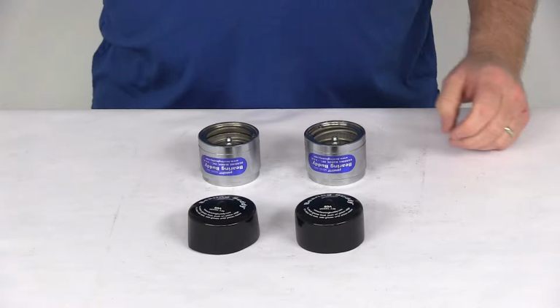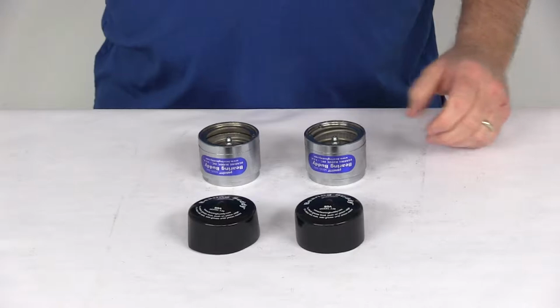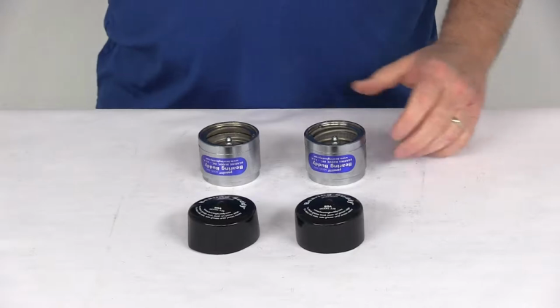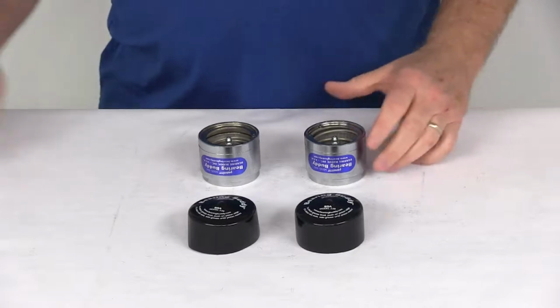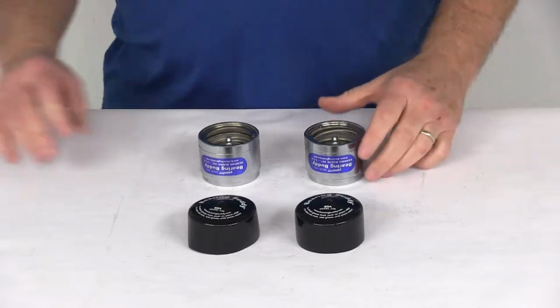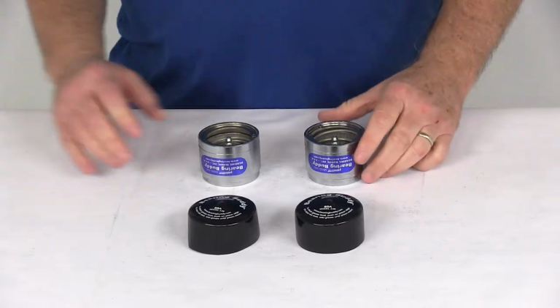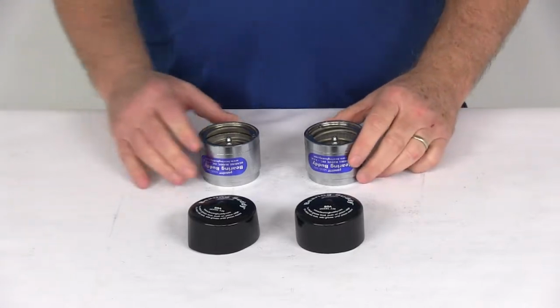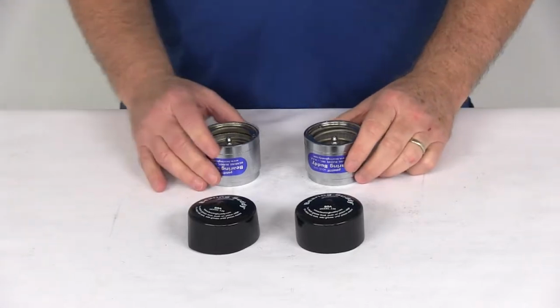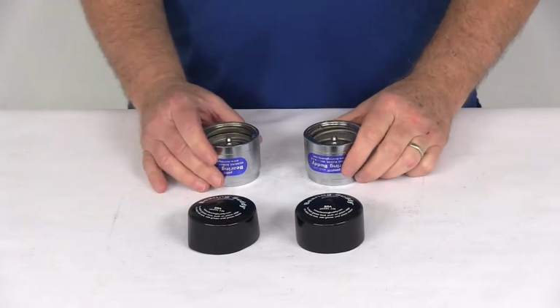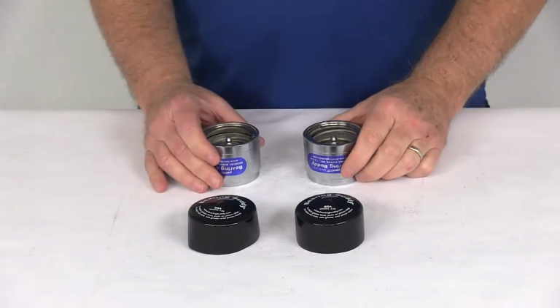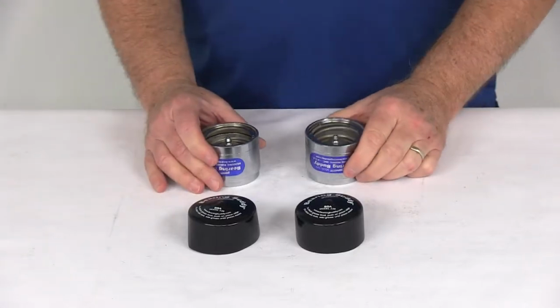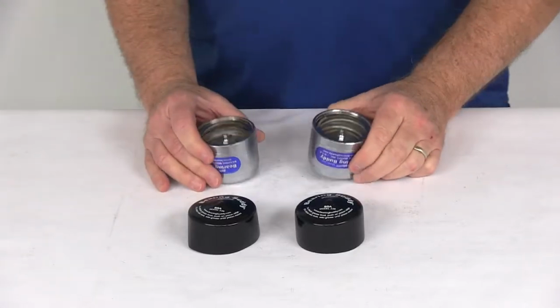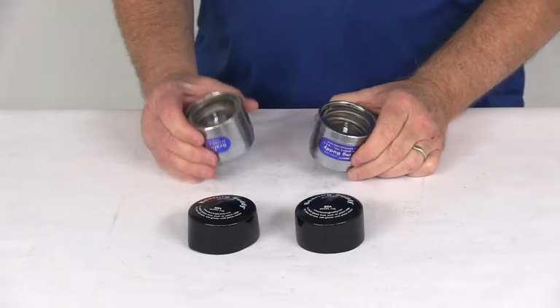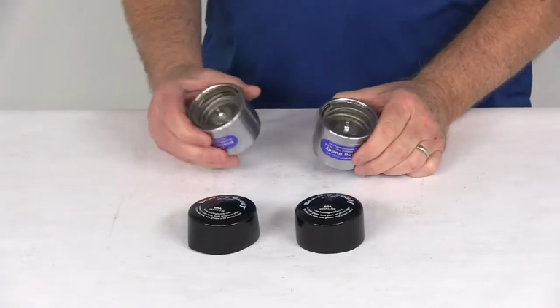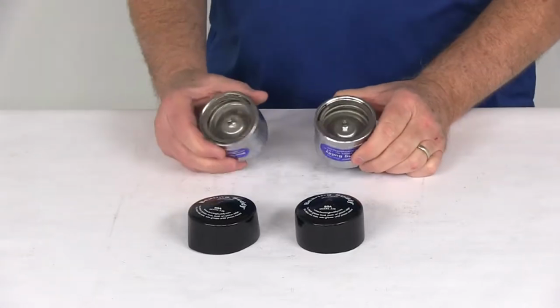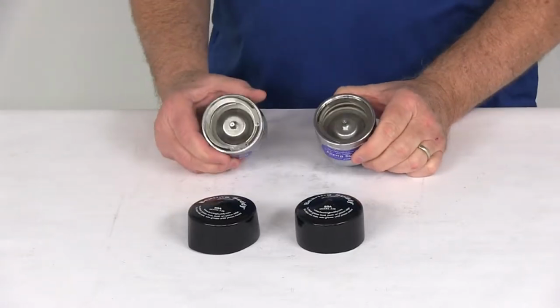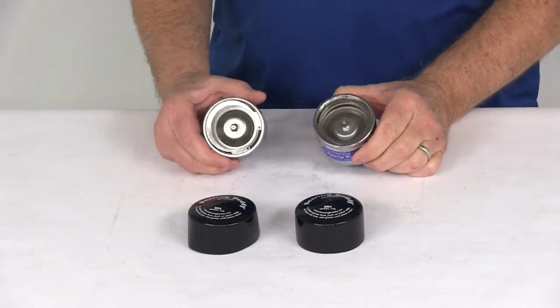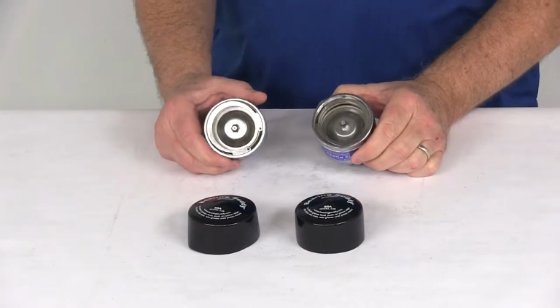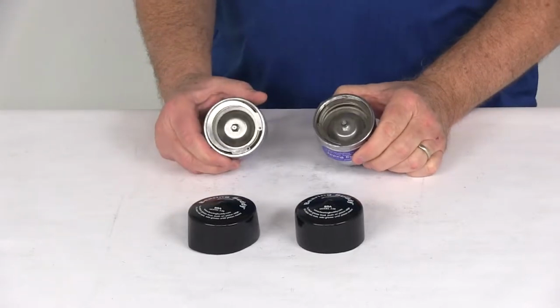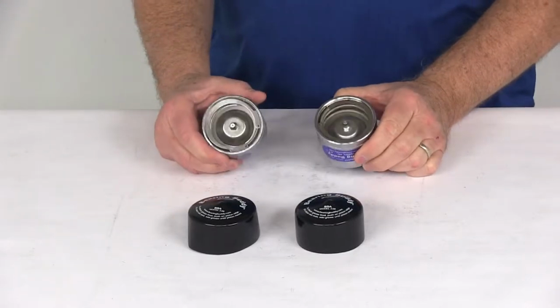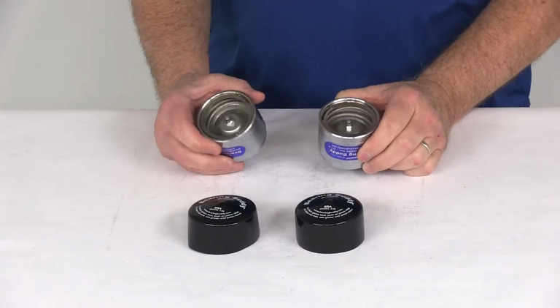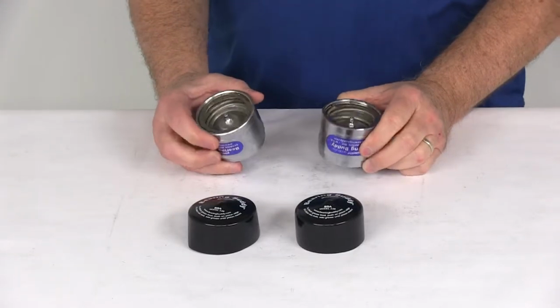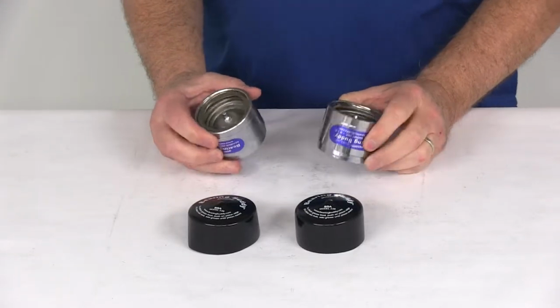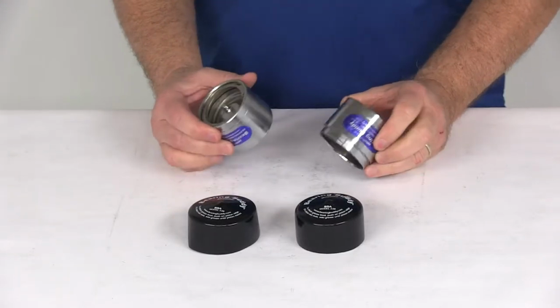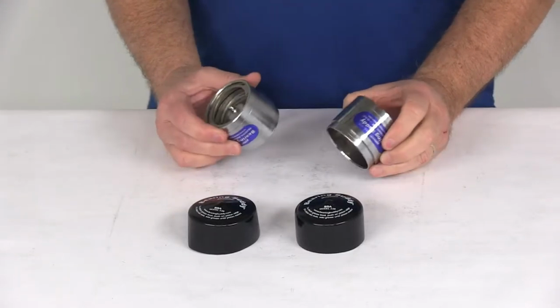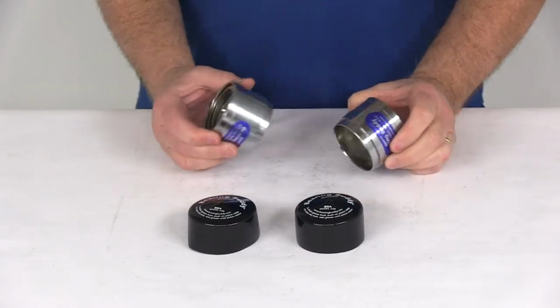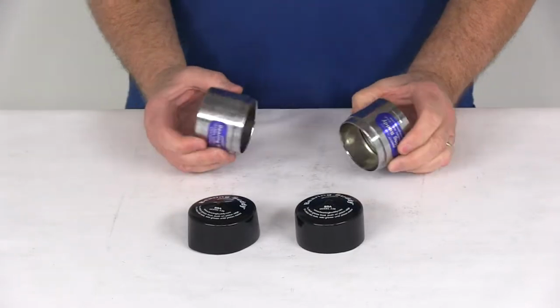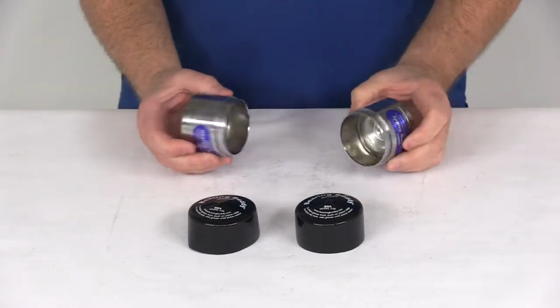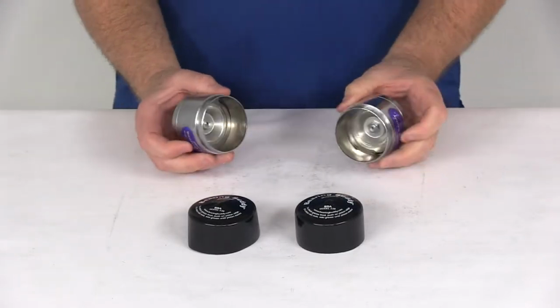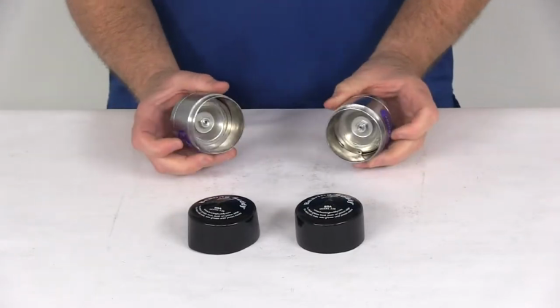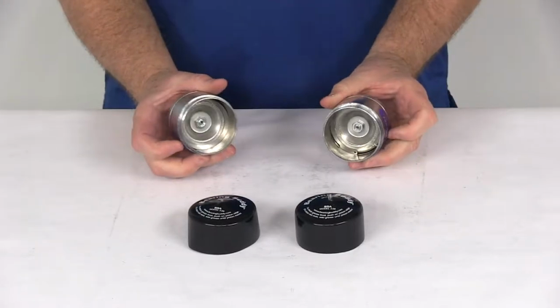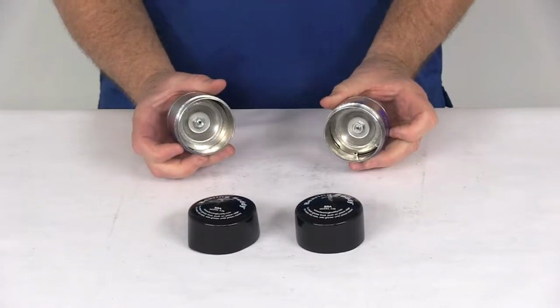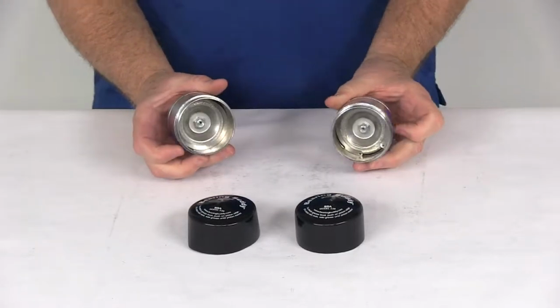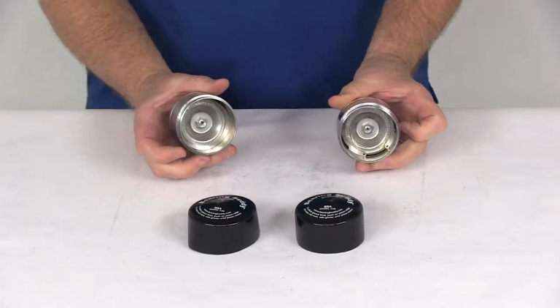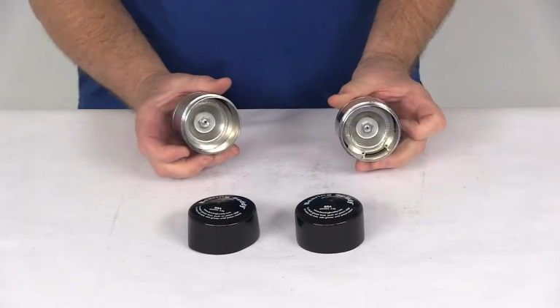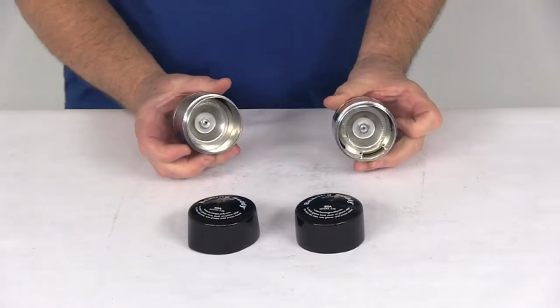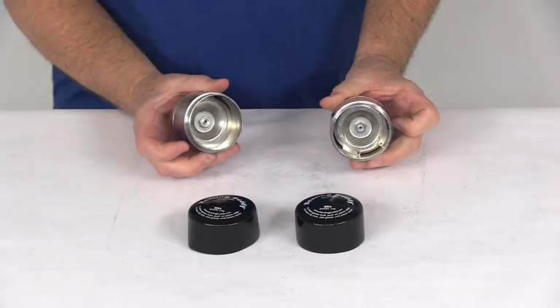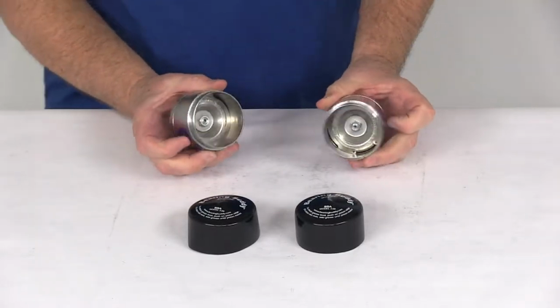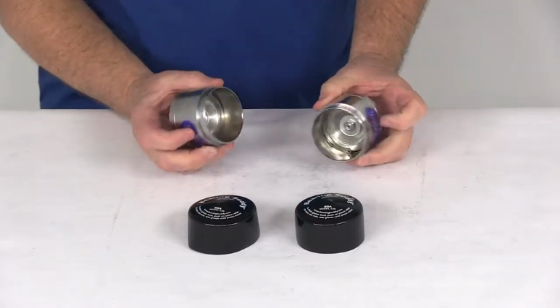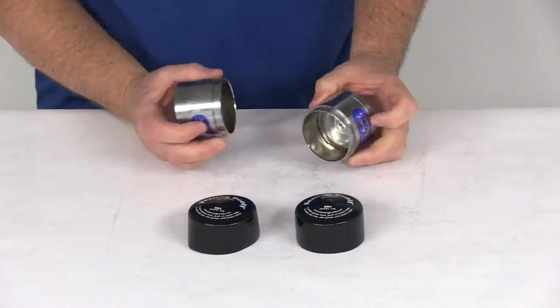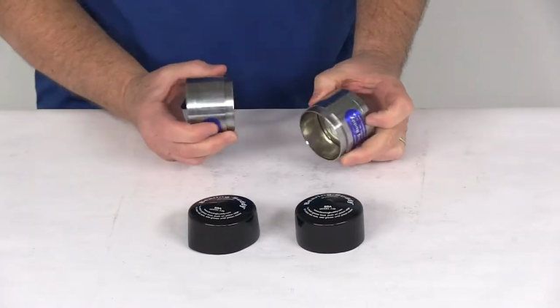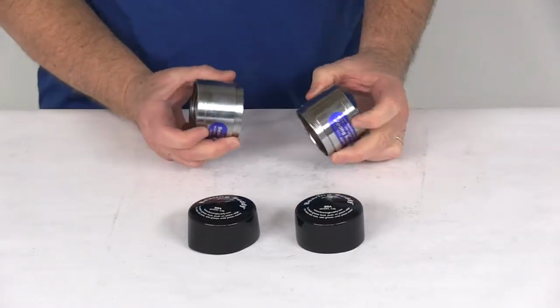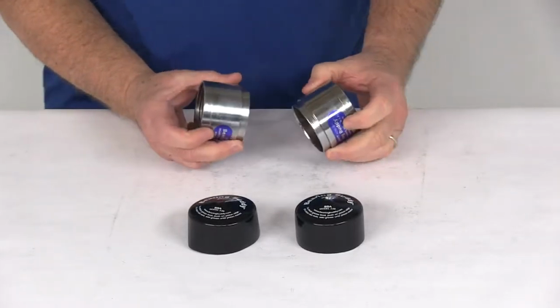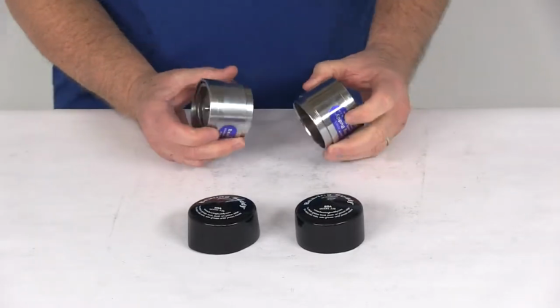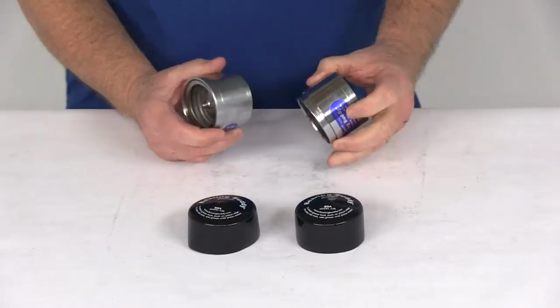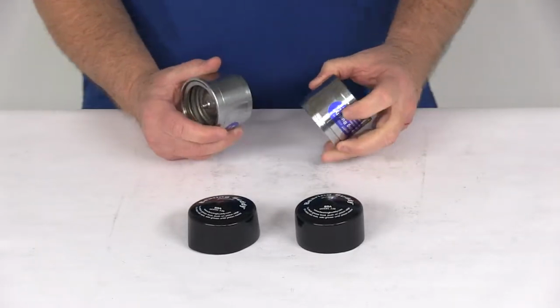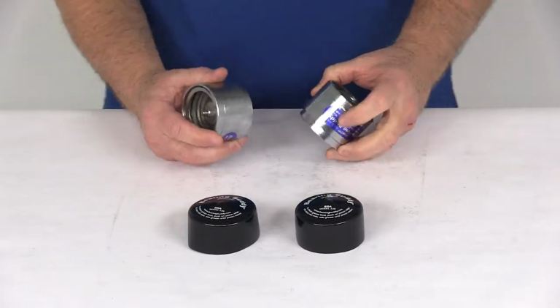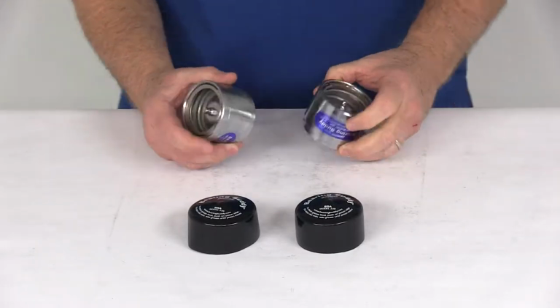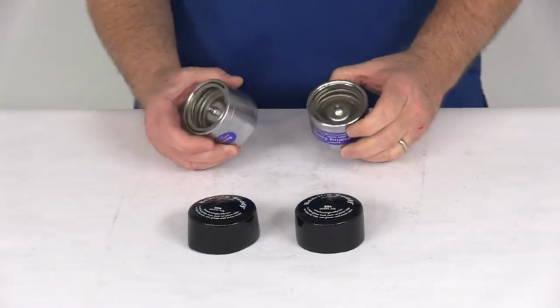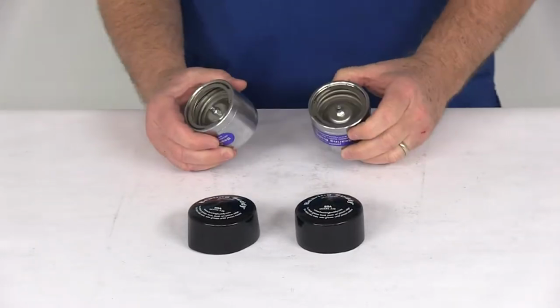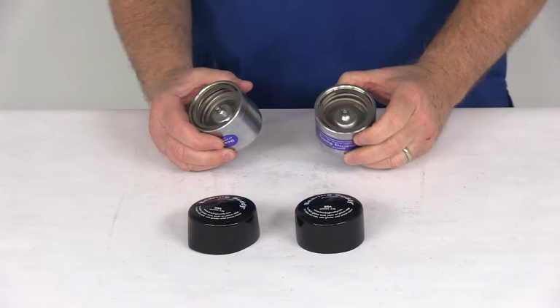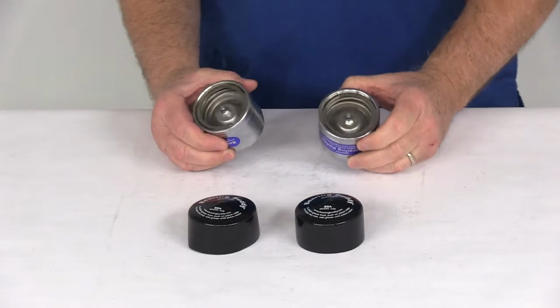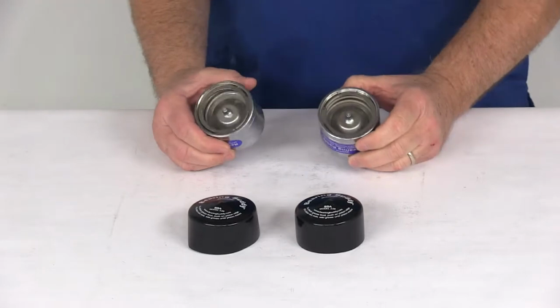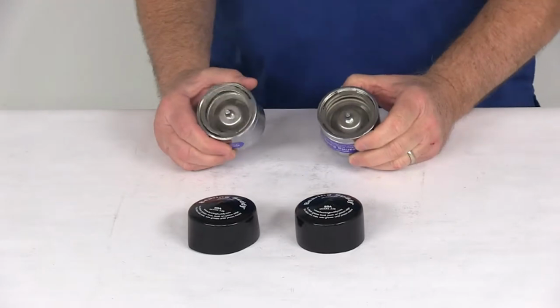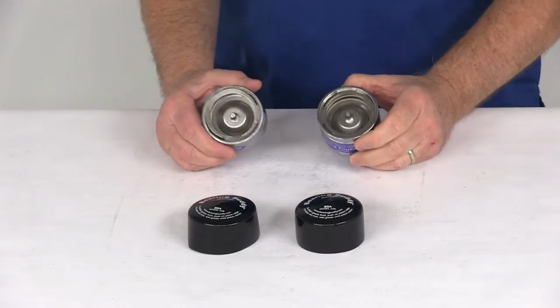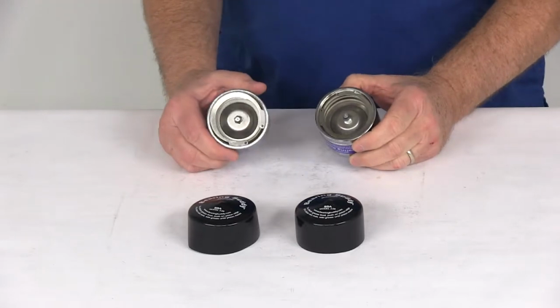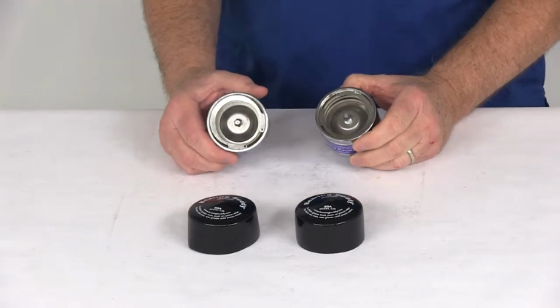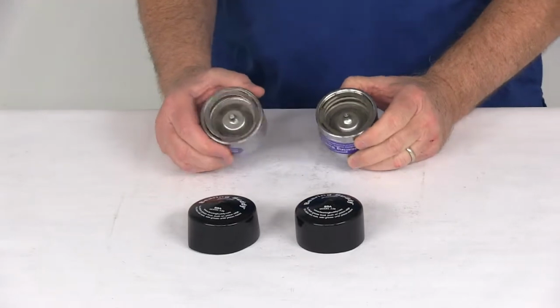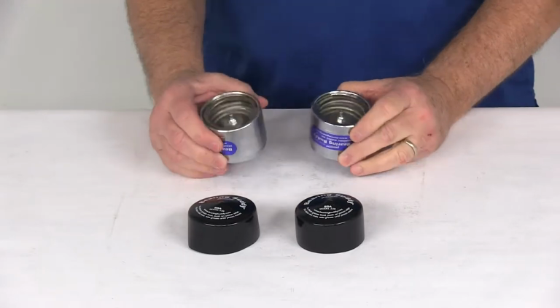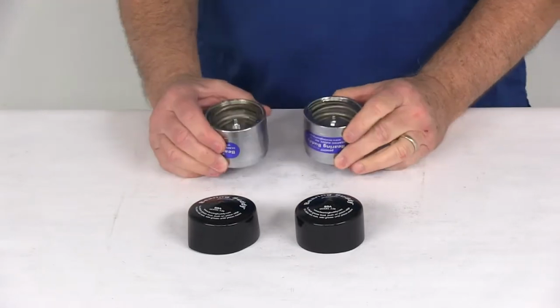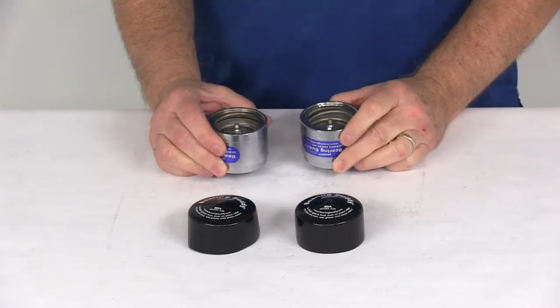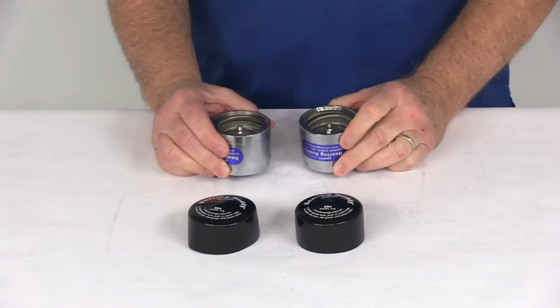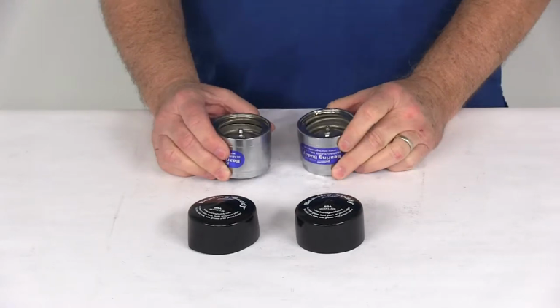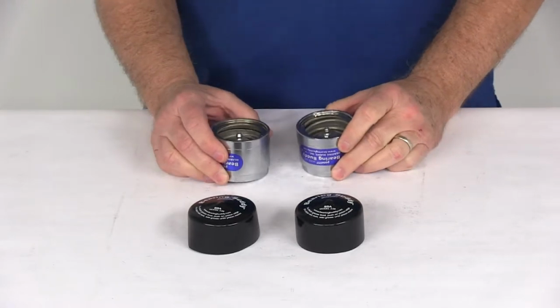Today we're going to take a look at the BearingBuddy chrome-plated bearing protectors. This is model 2240, for a quantity of 2.